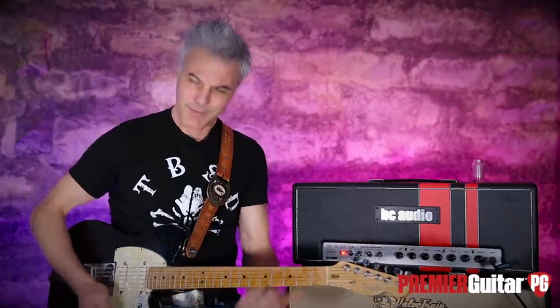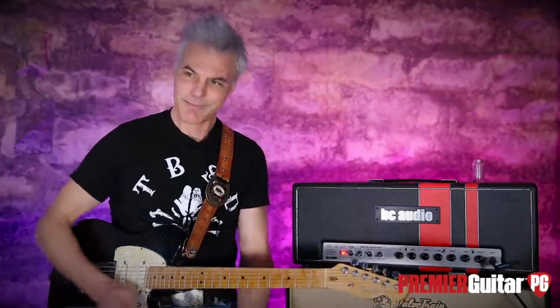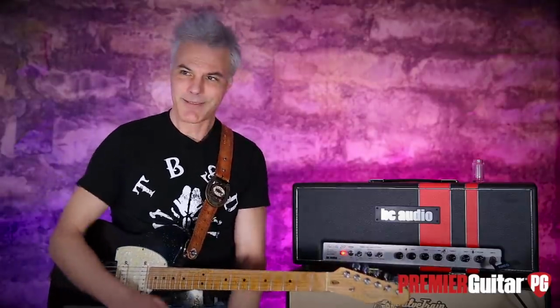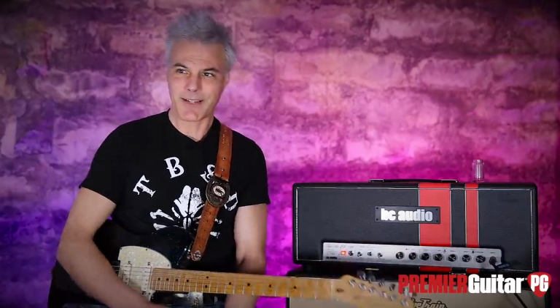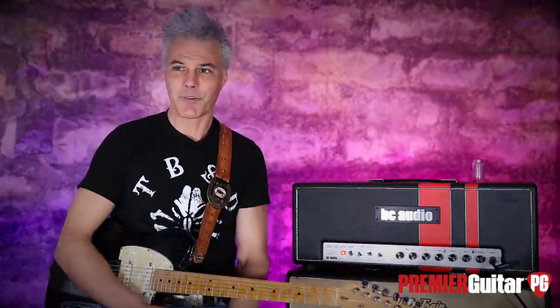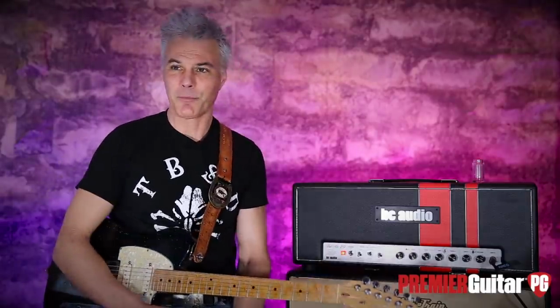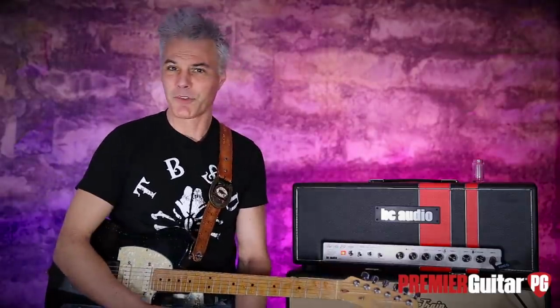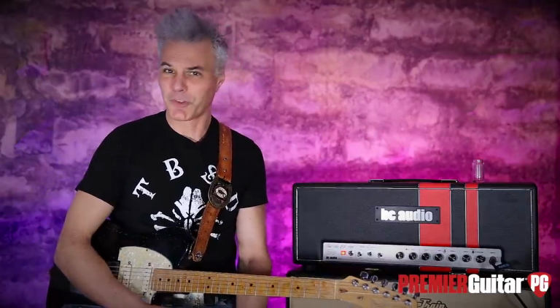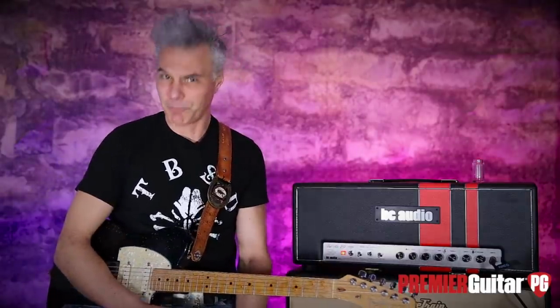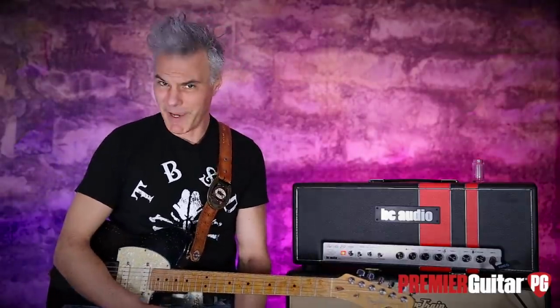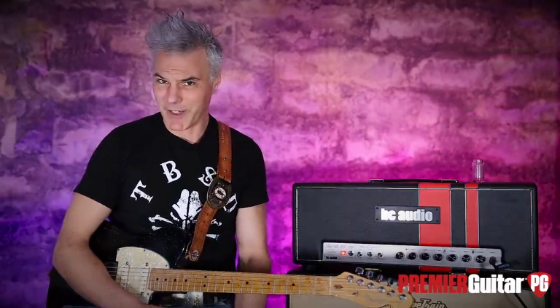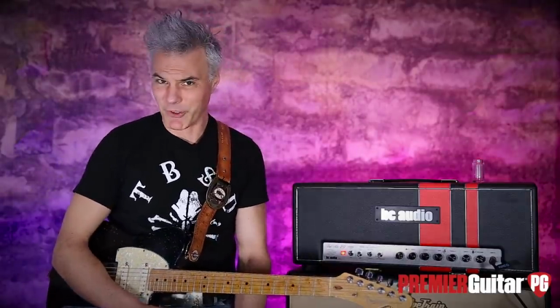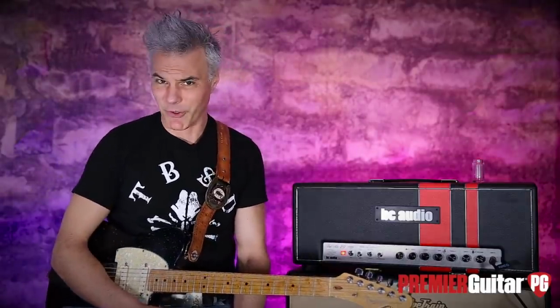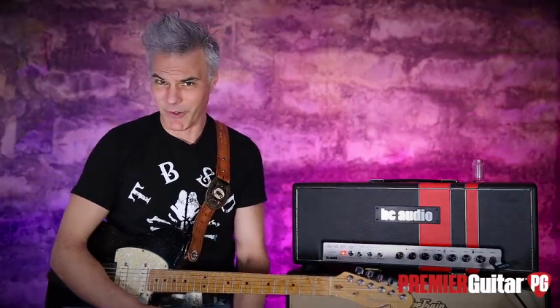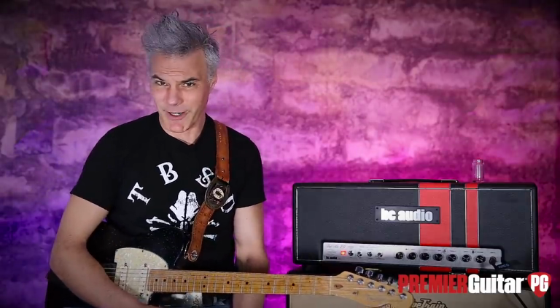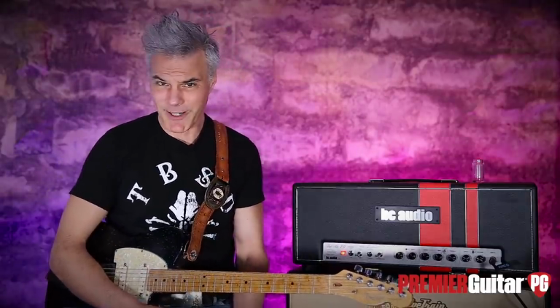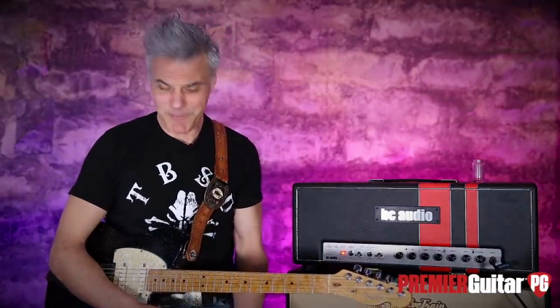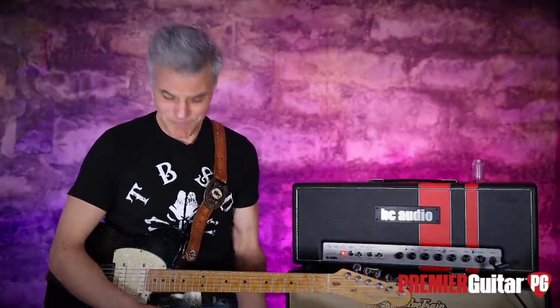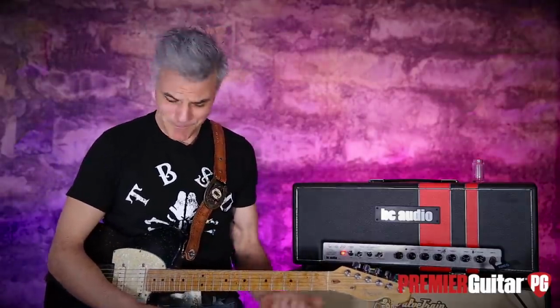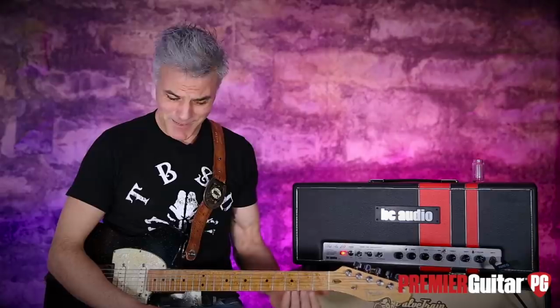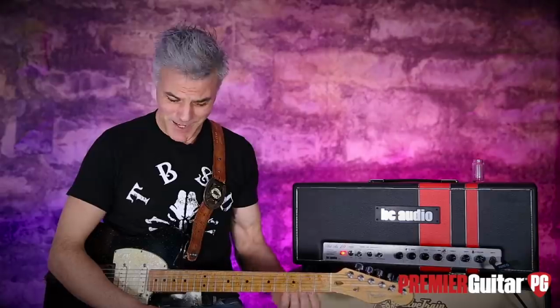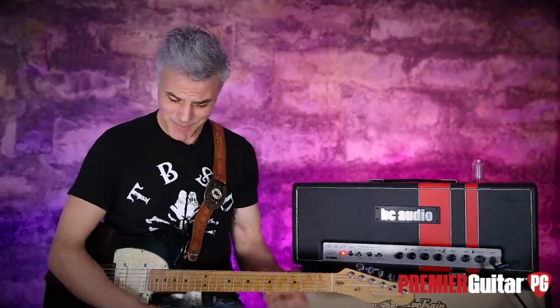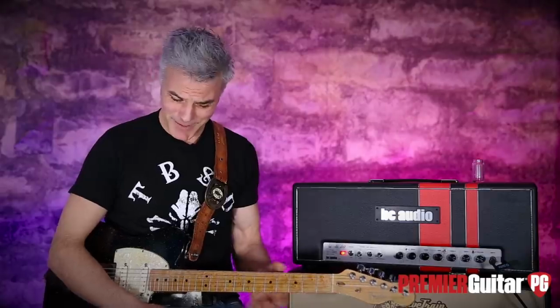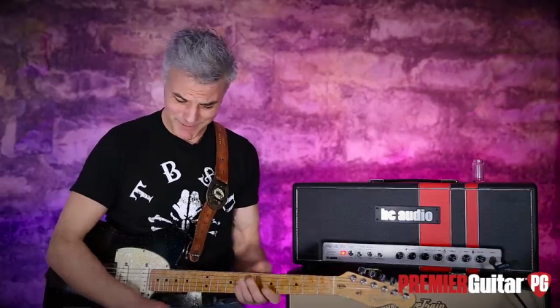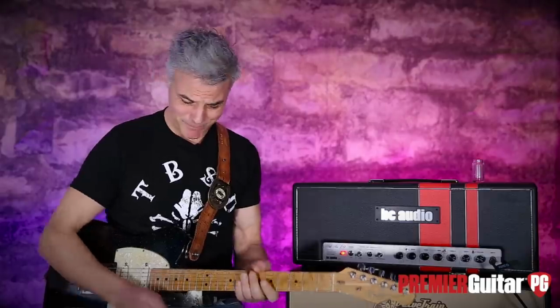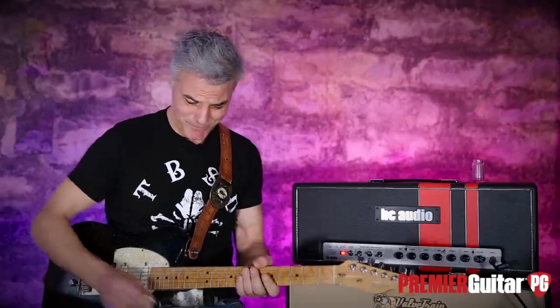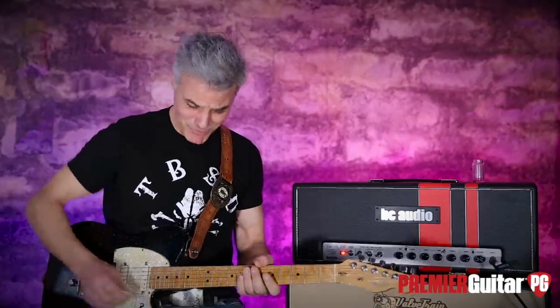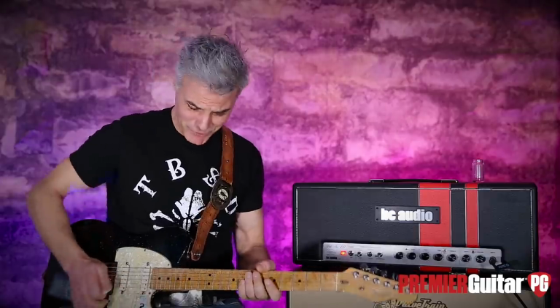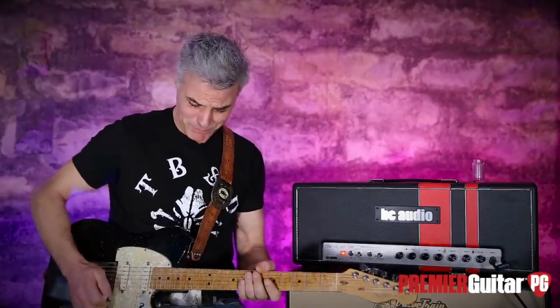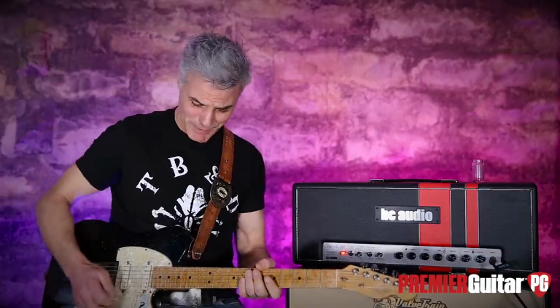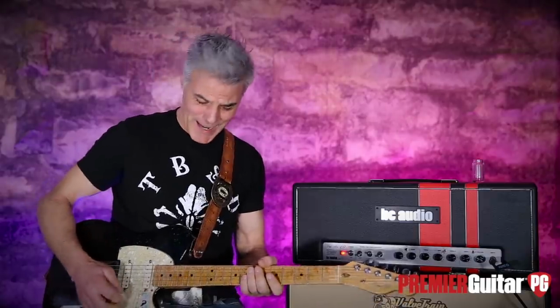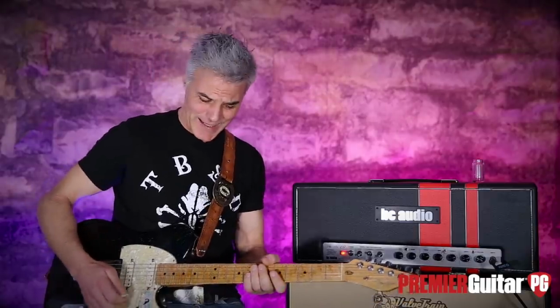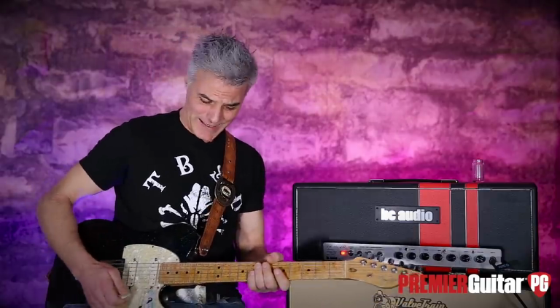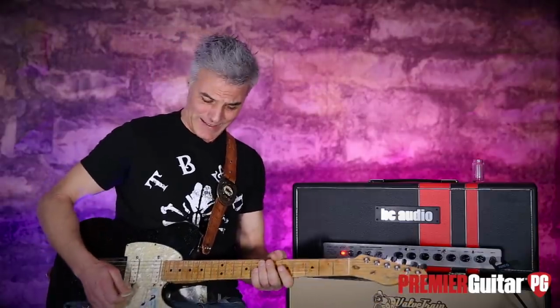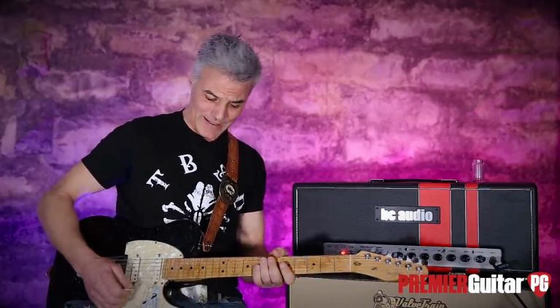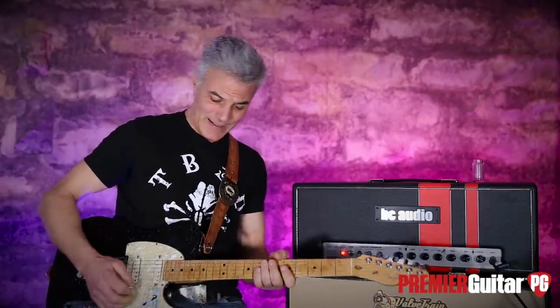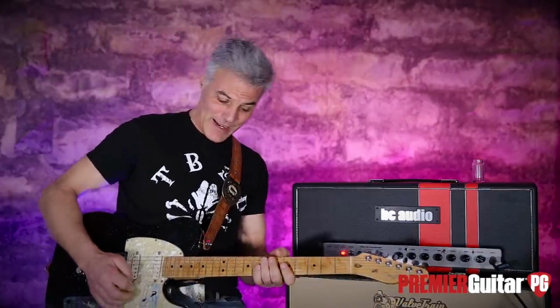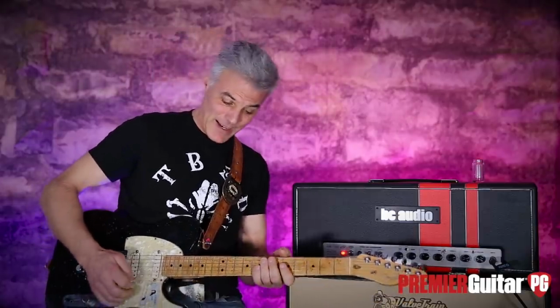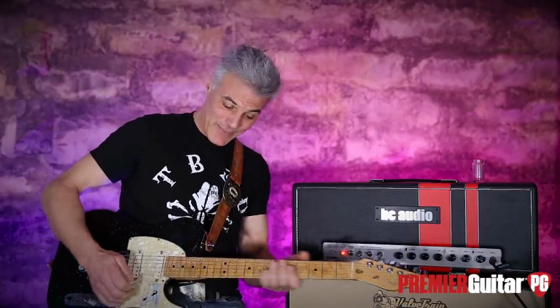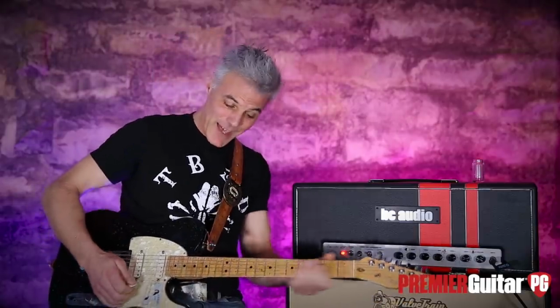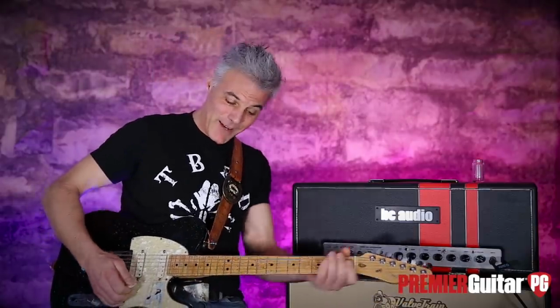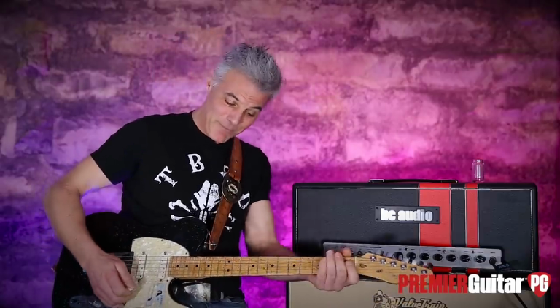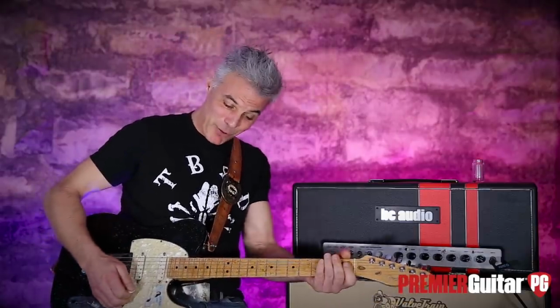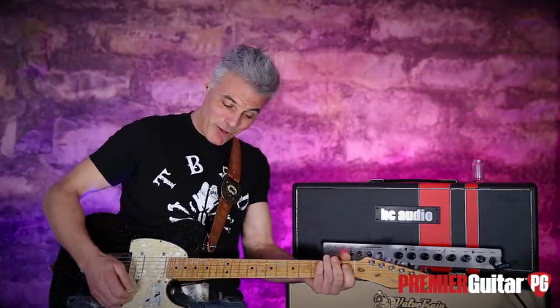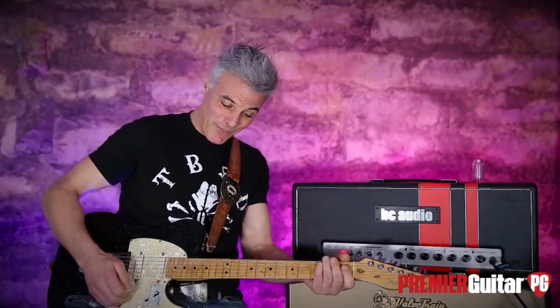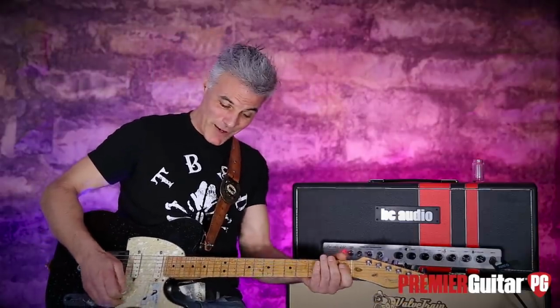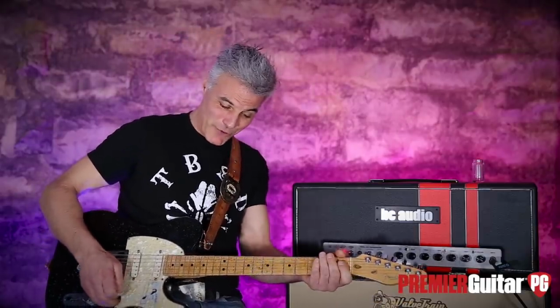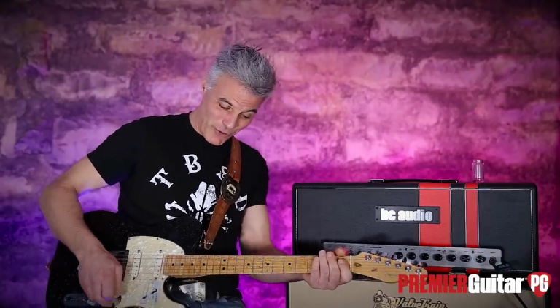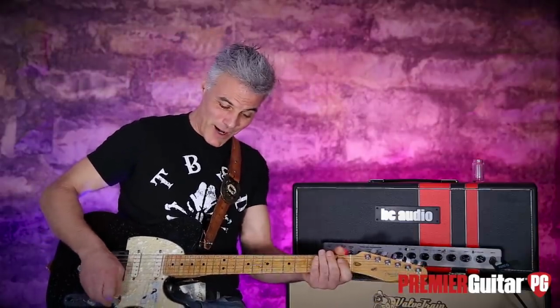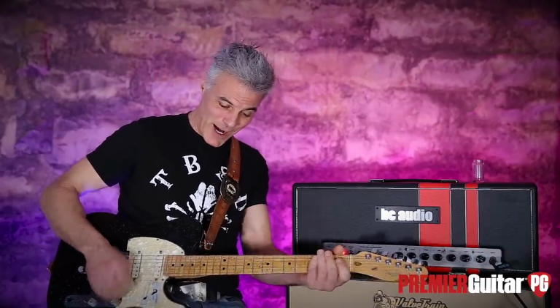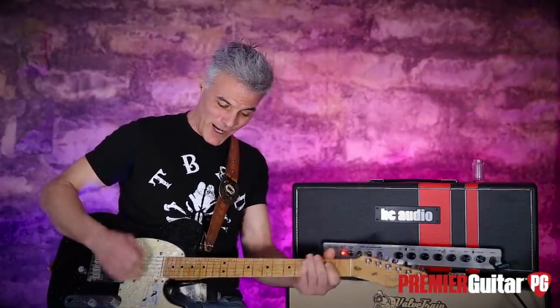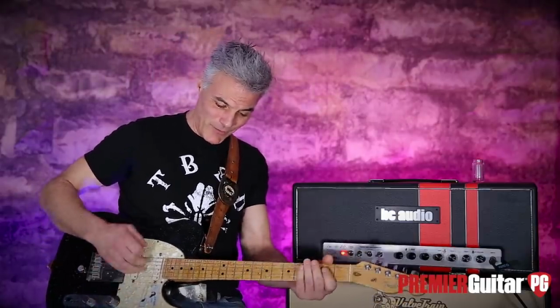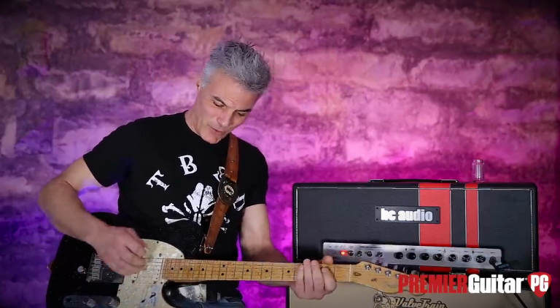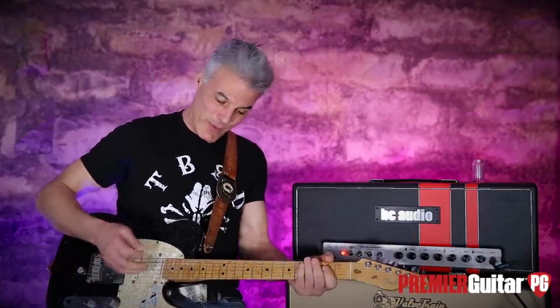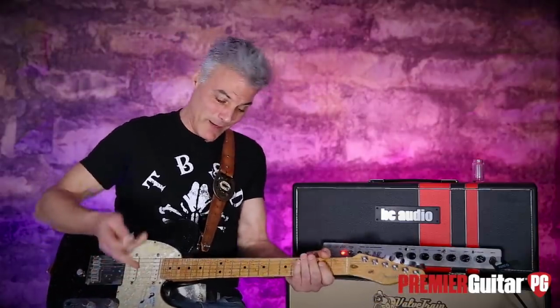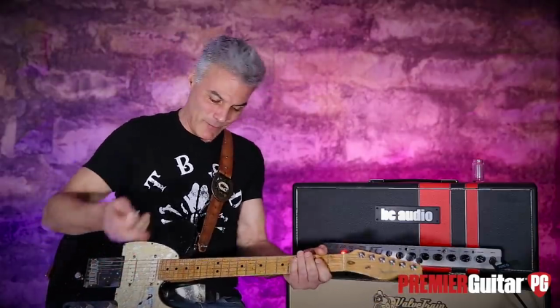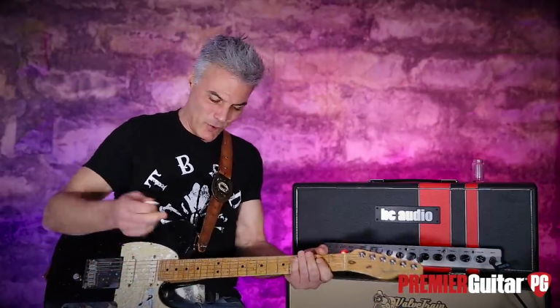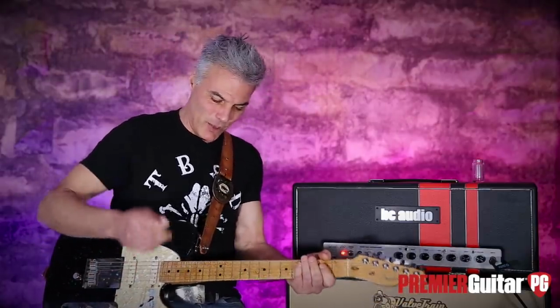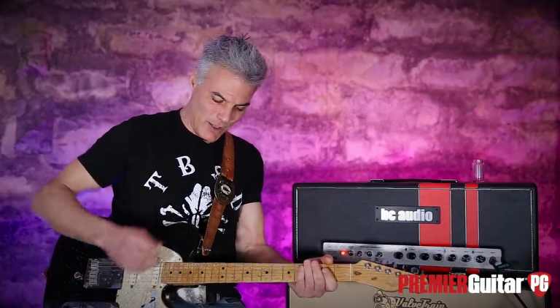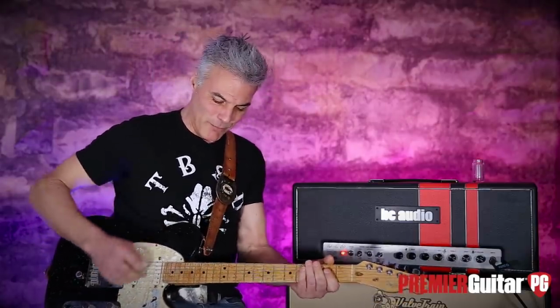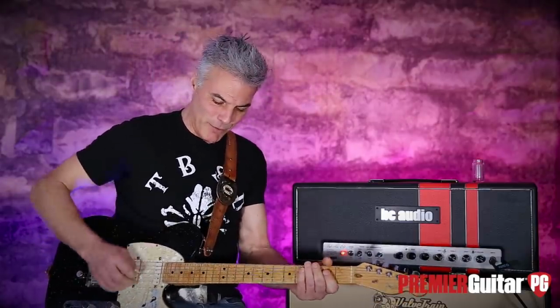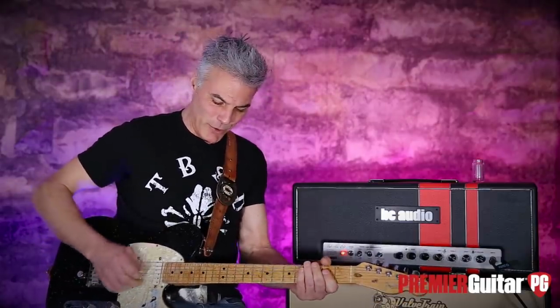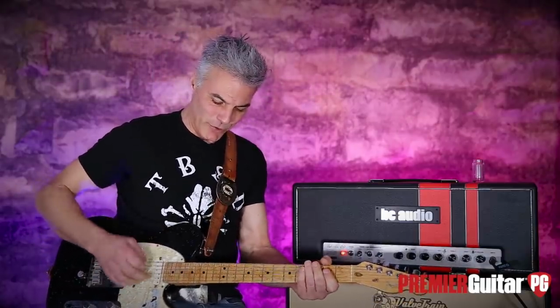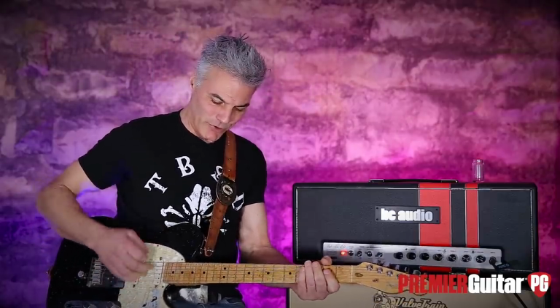Here's the Tele — got some spank to it, right? Spanky. And then put on that drive or that boost...